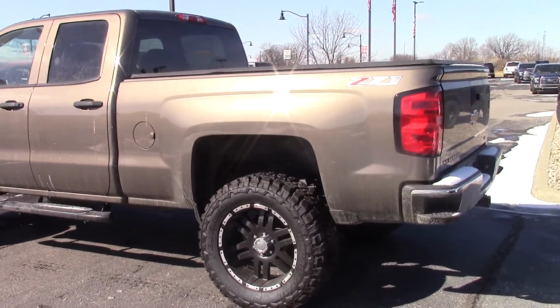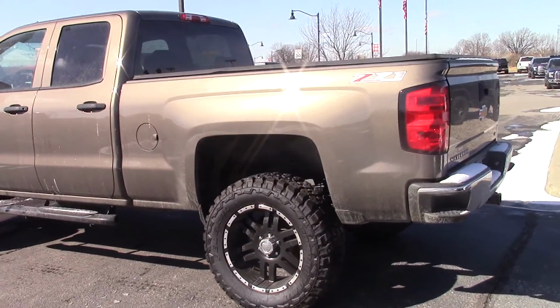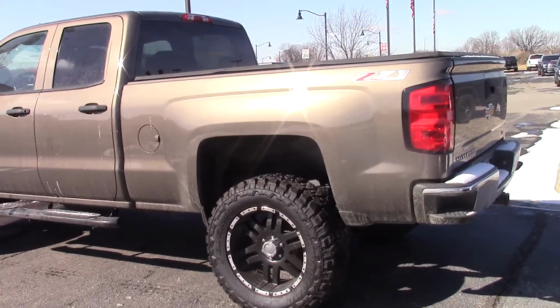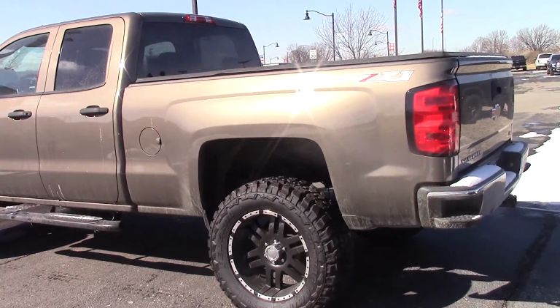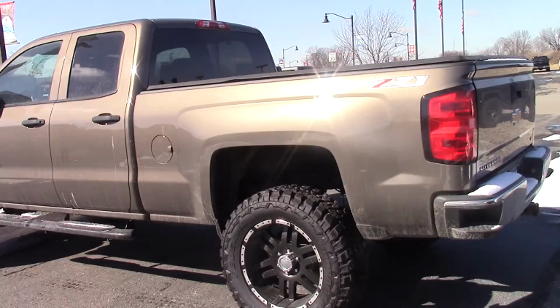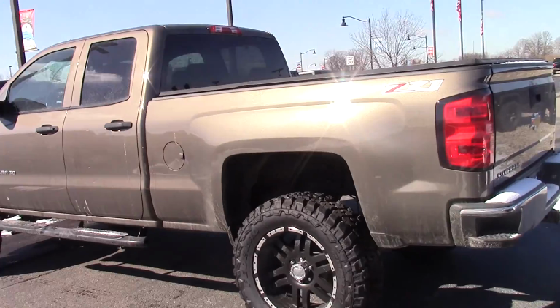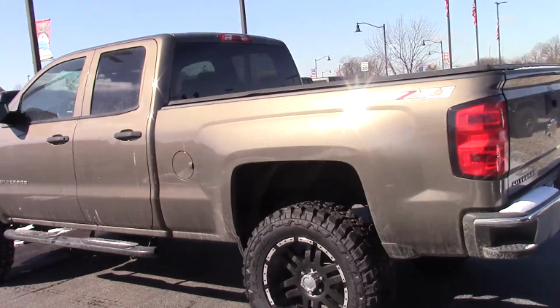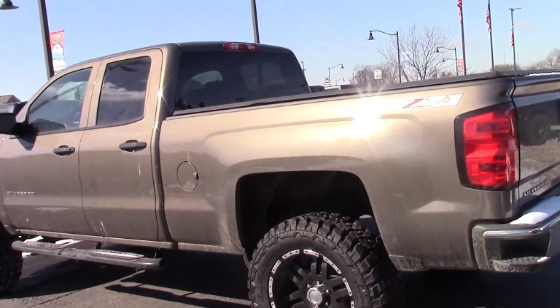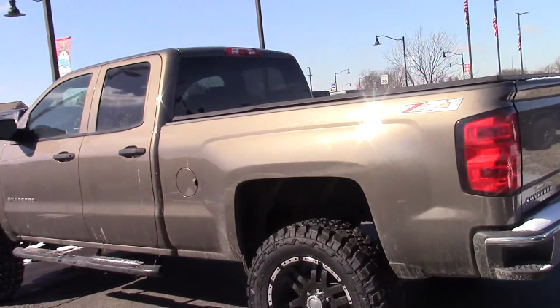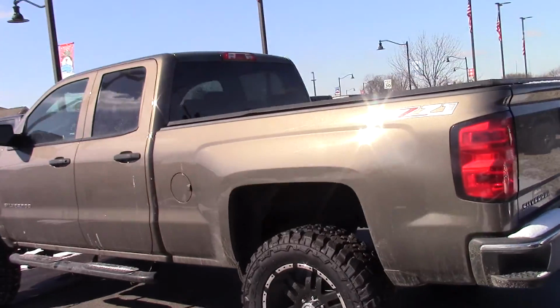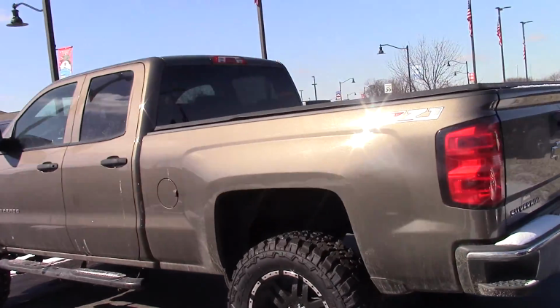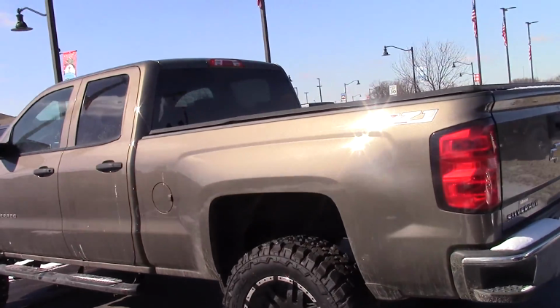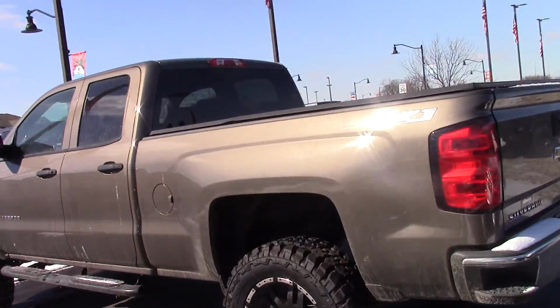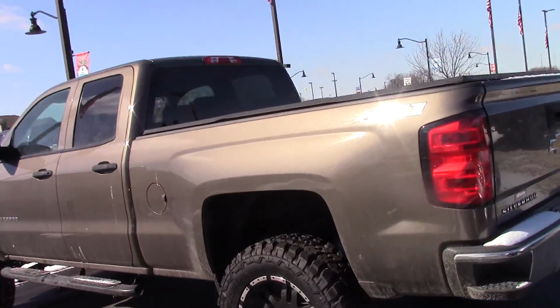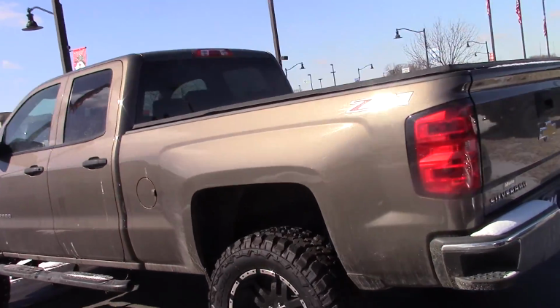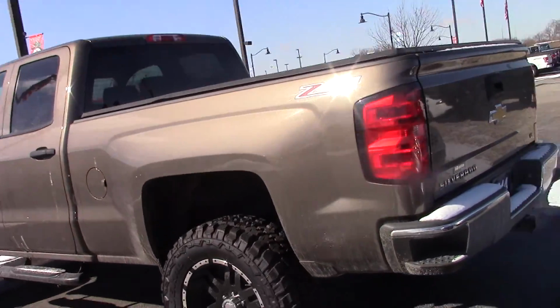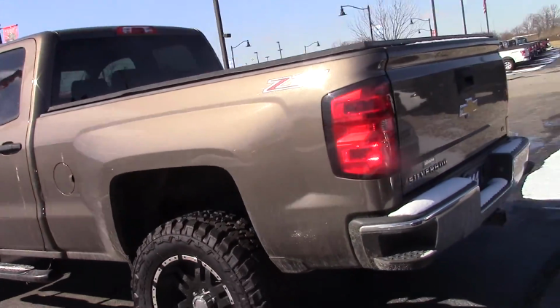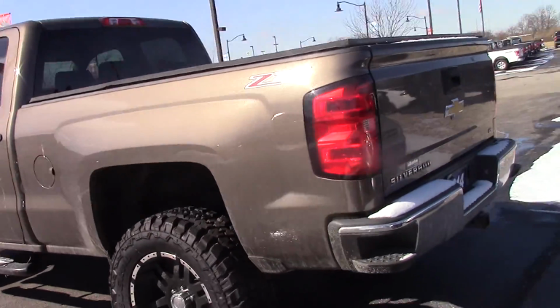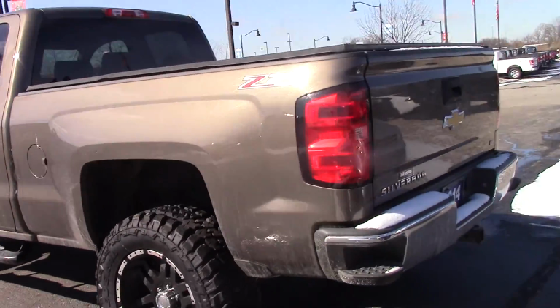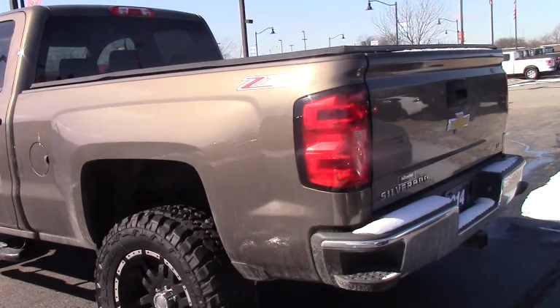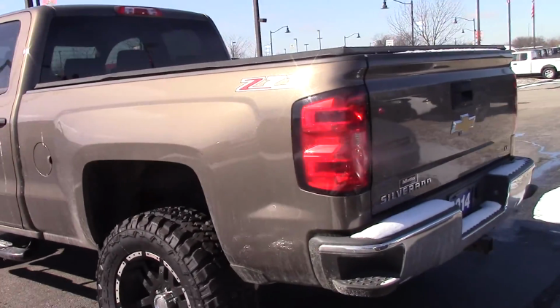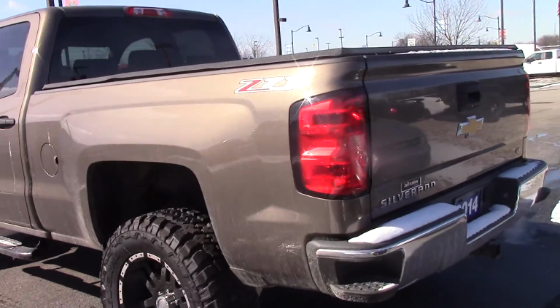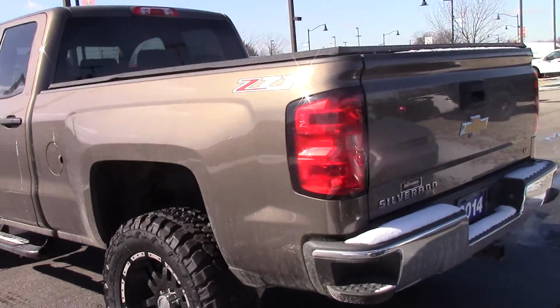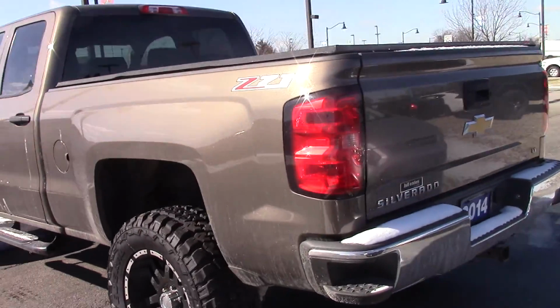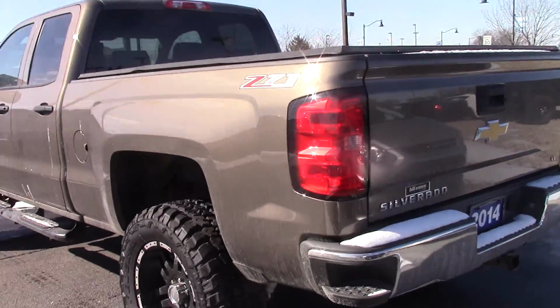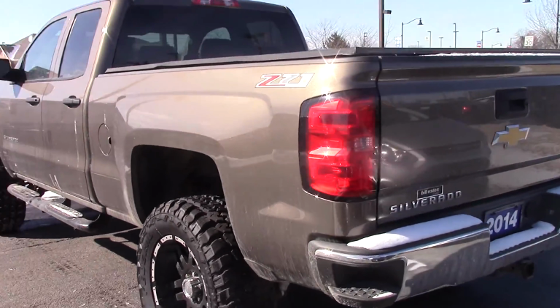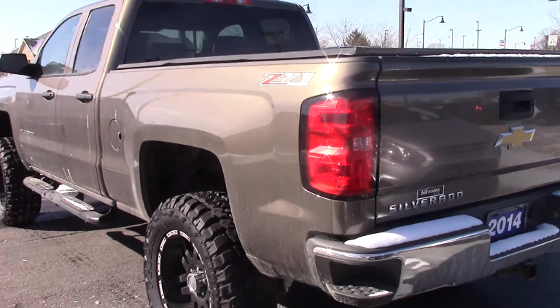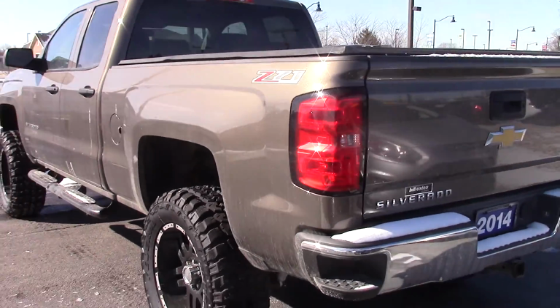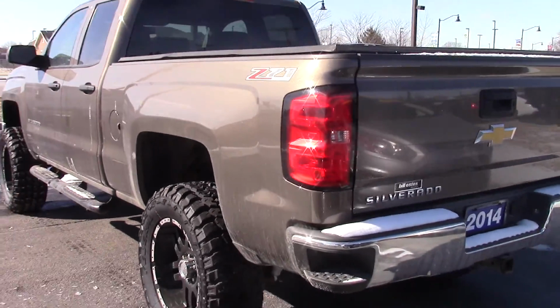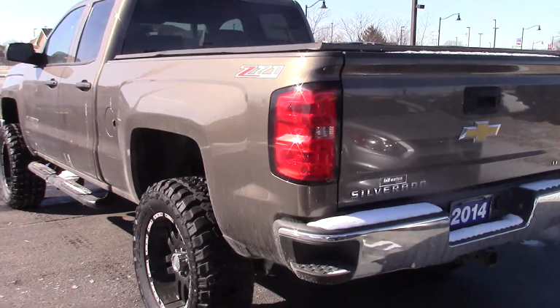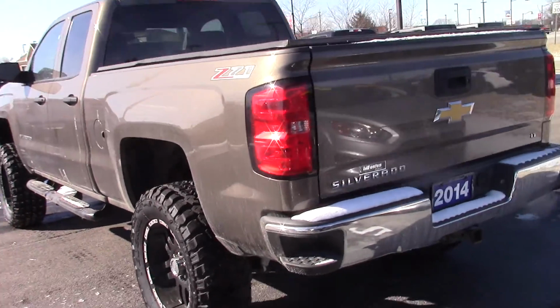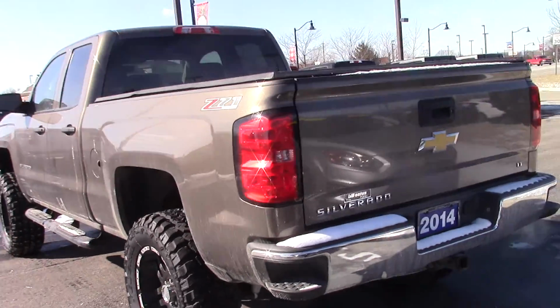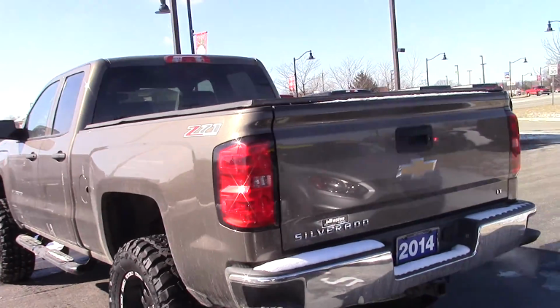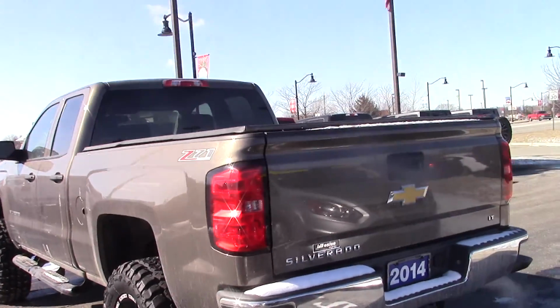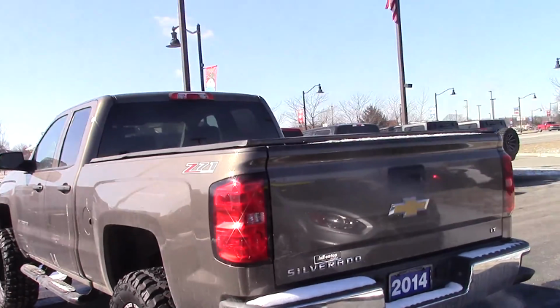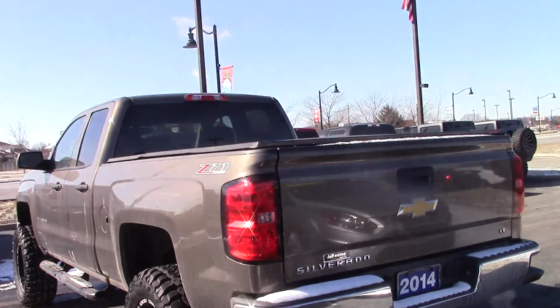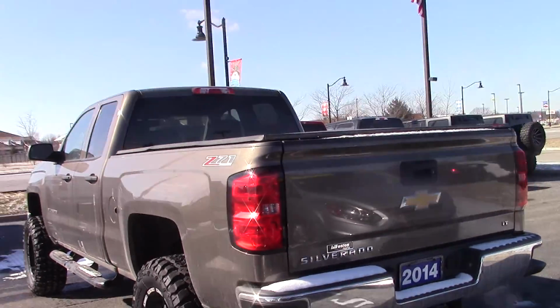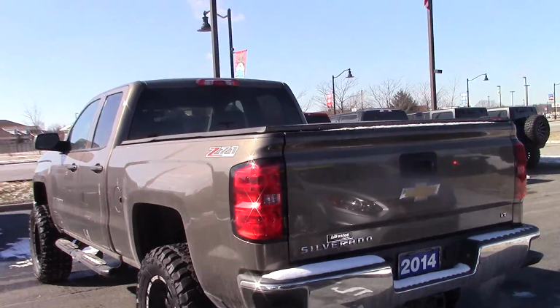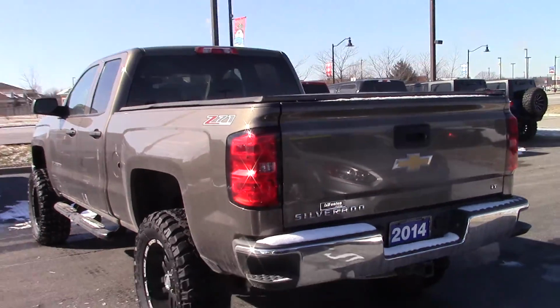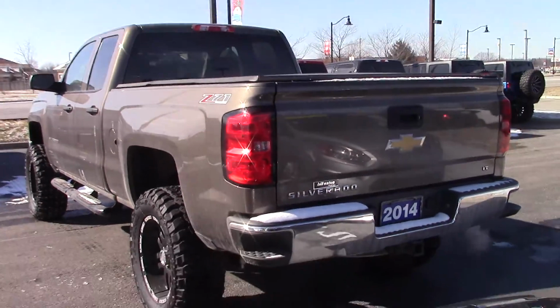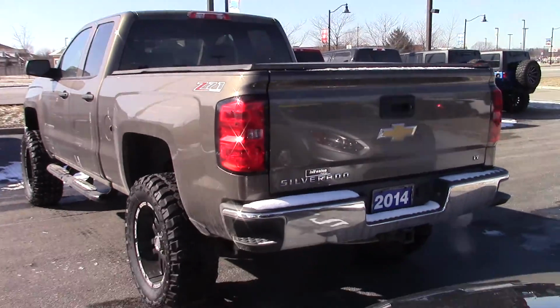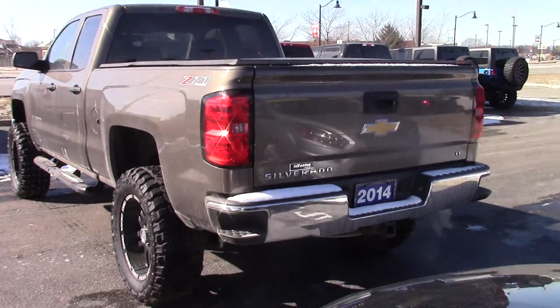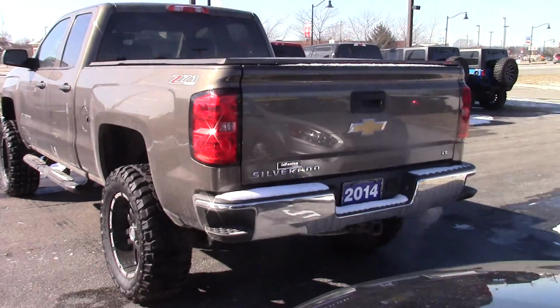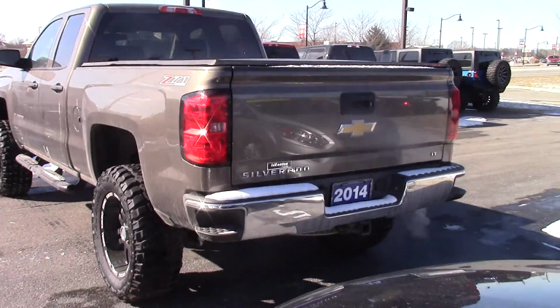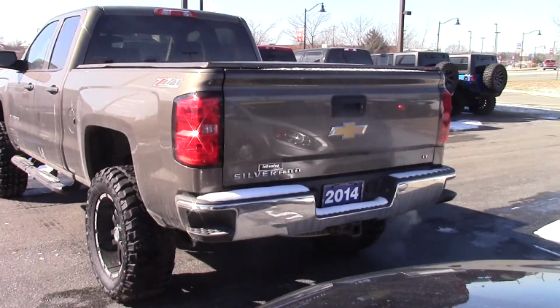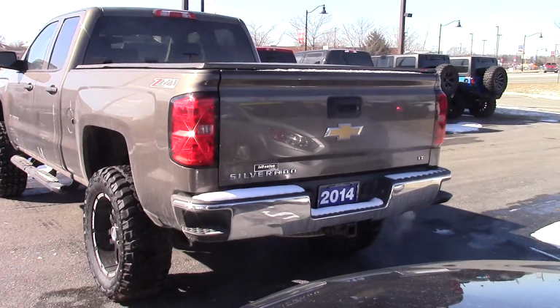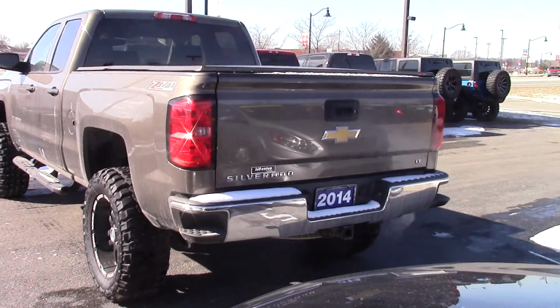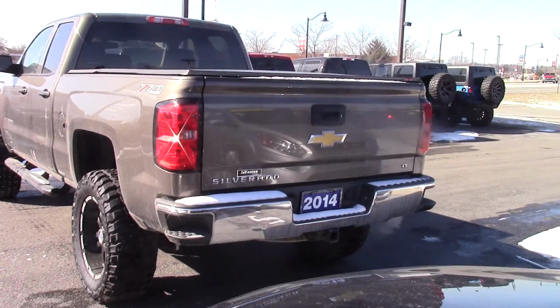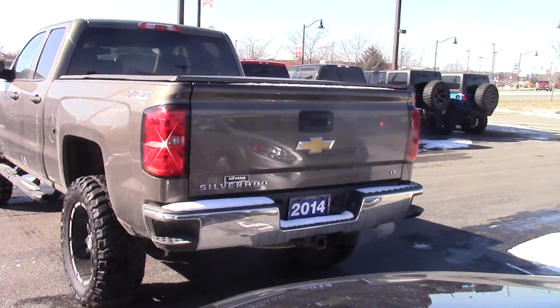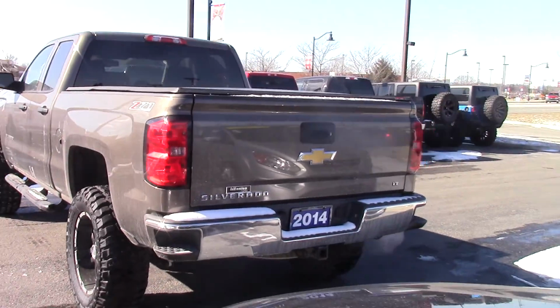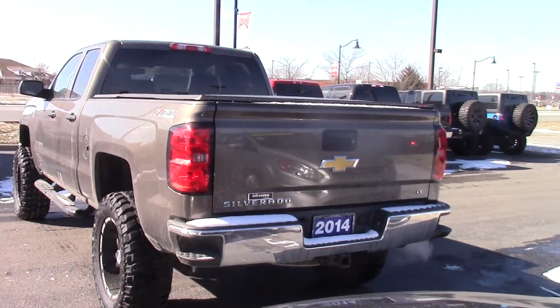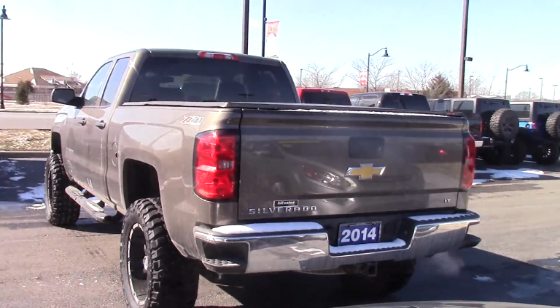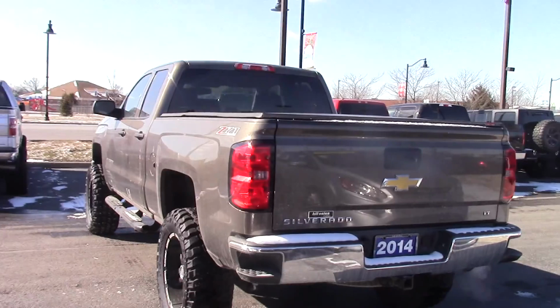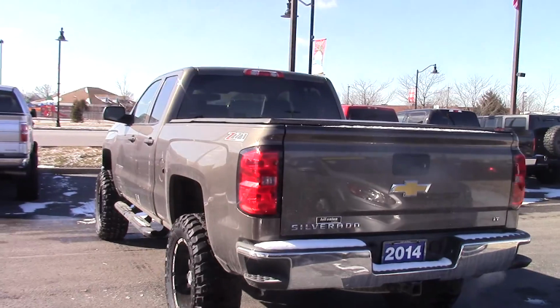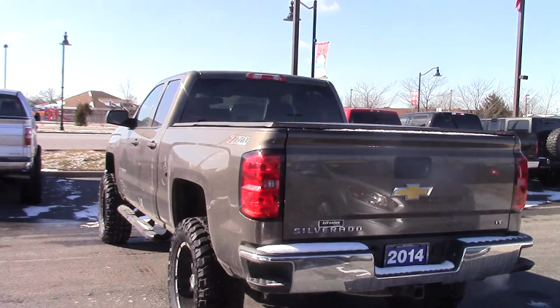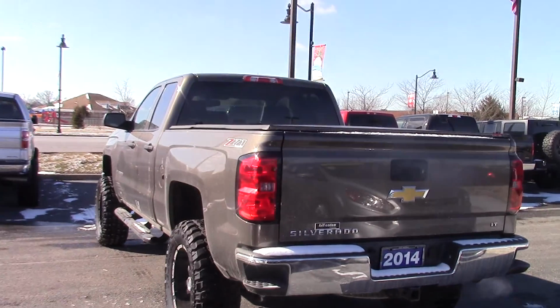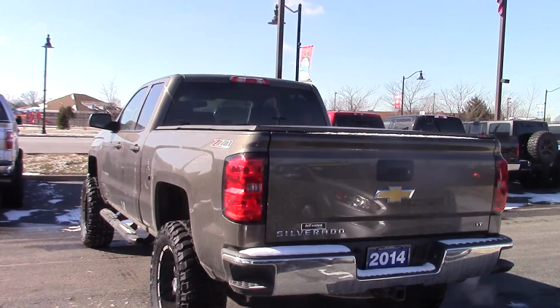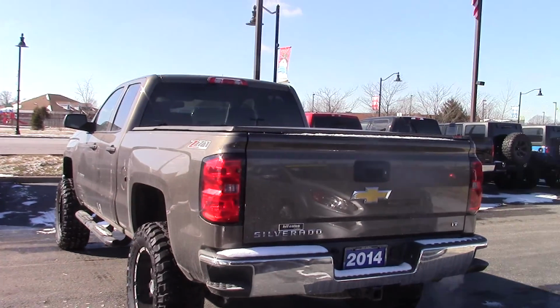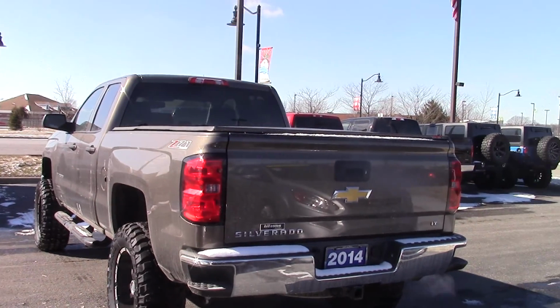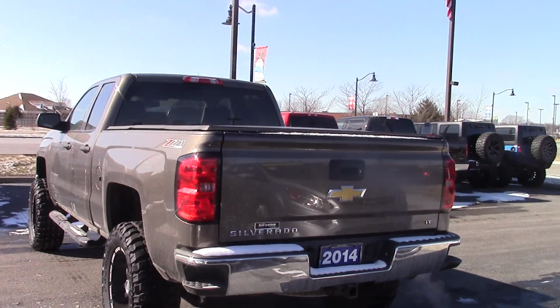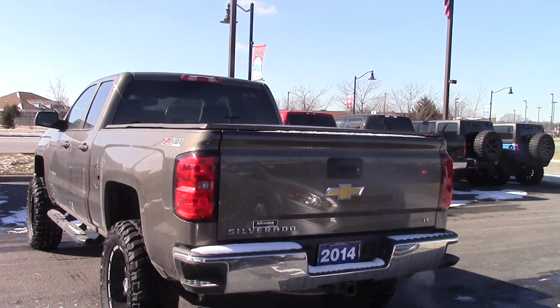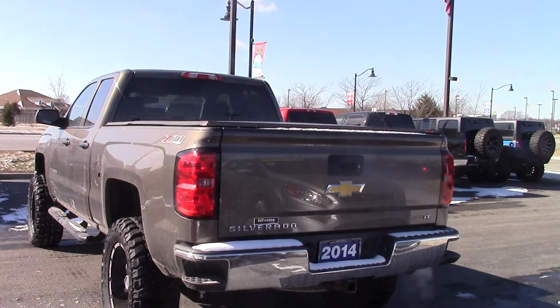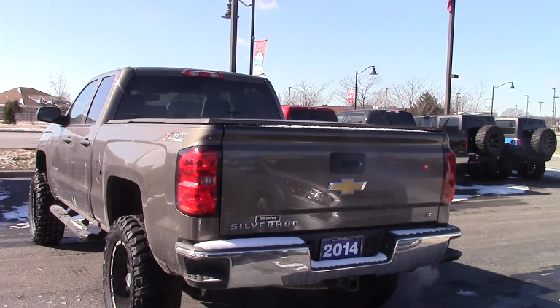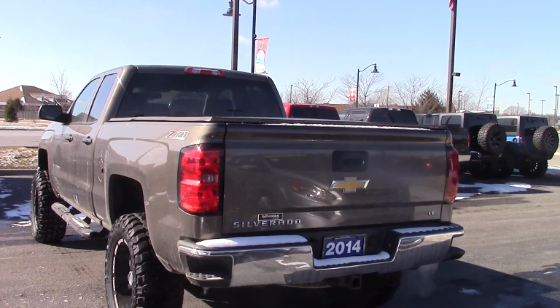Nice truck though. Drives really well — it's real smooth. Sometimes lifted trucks can be a little rough, but this one is not.